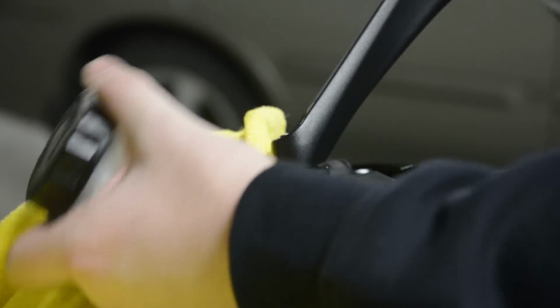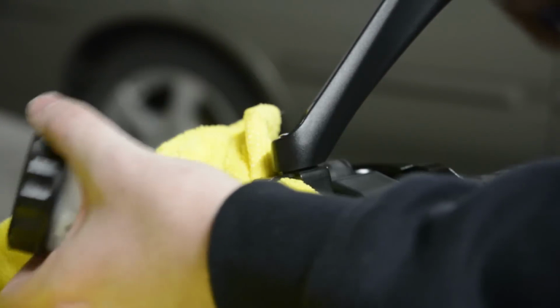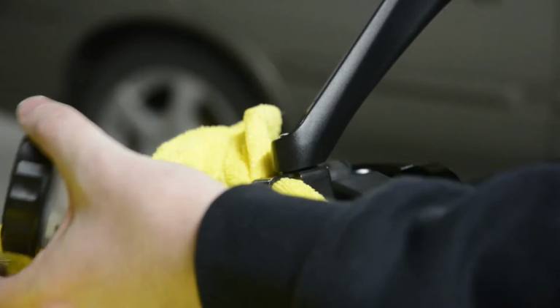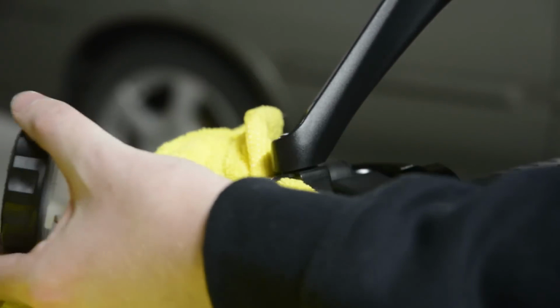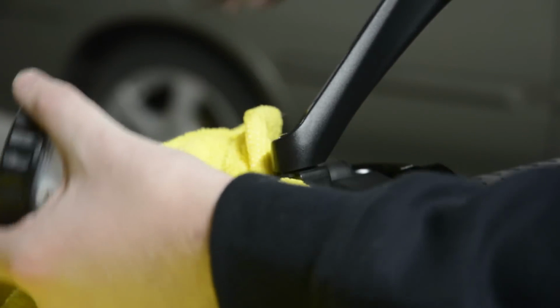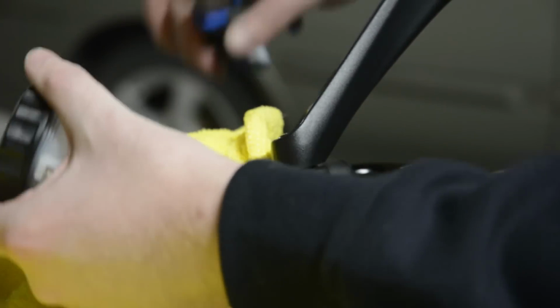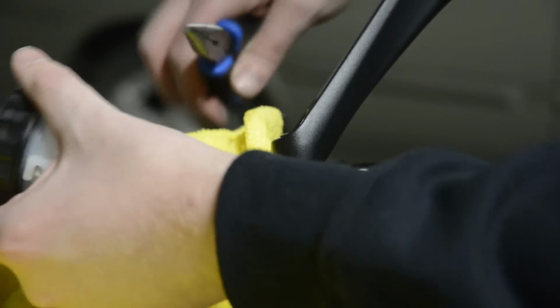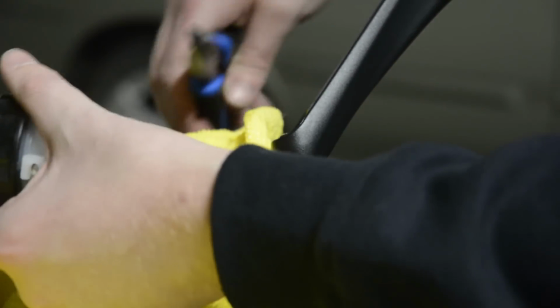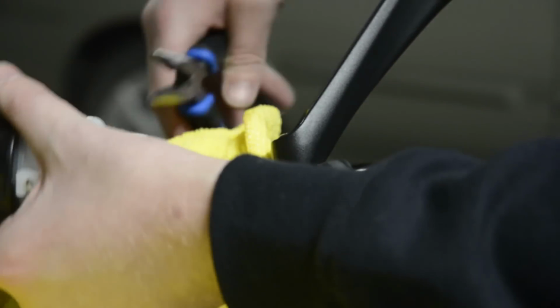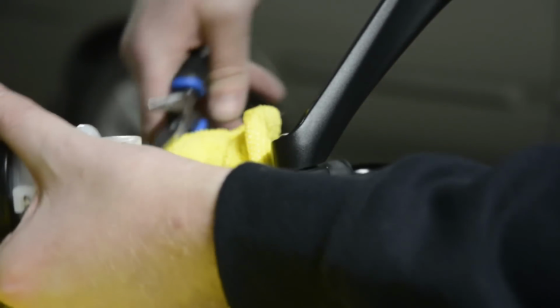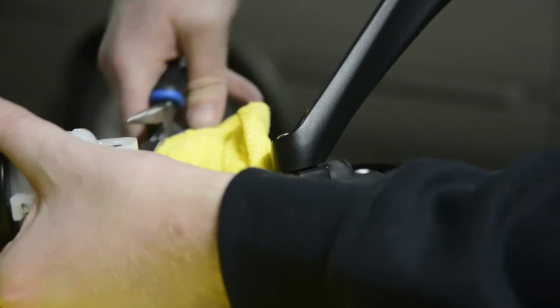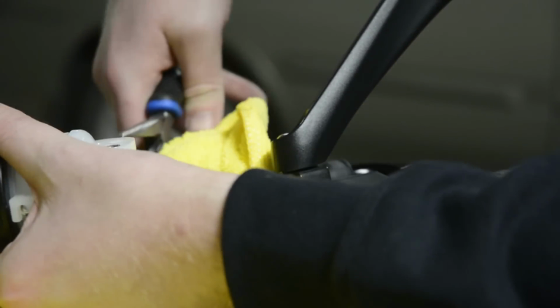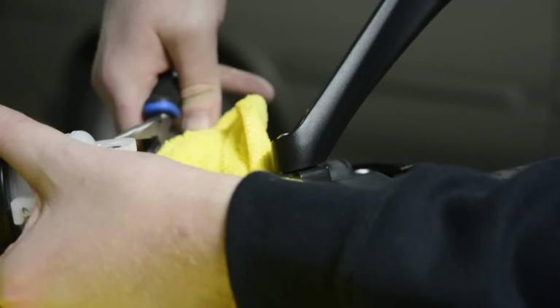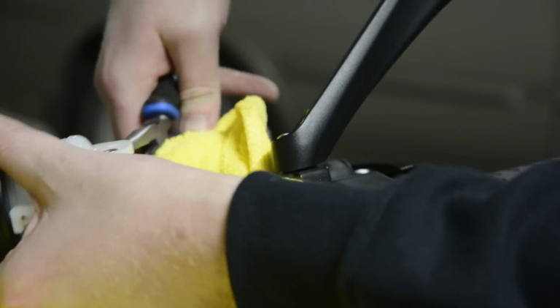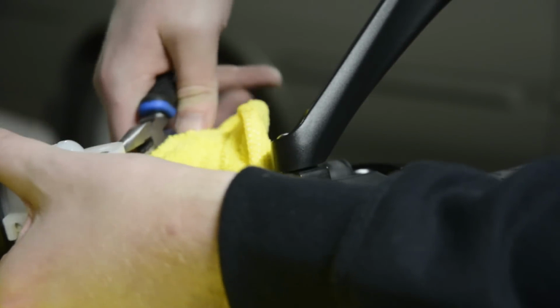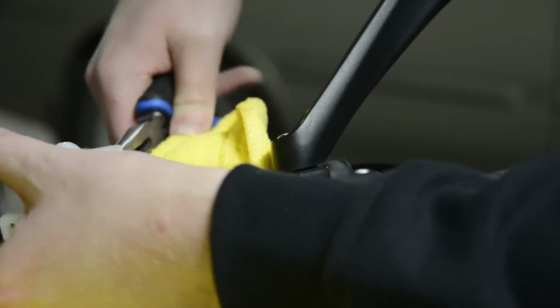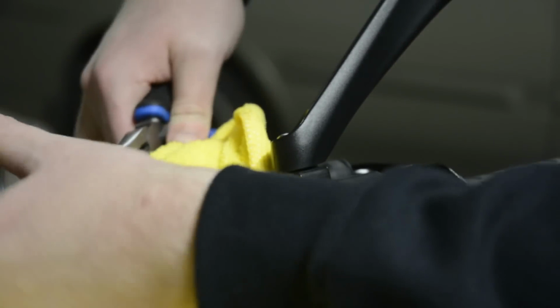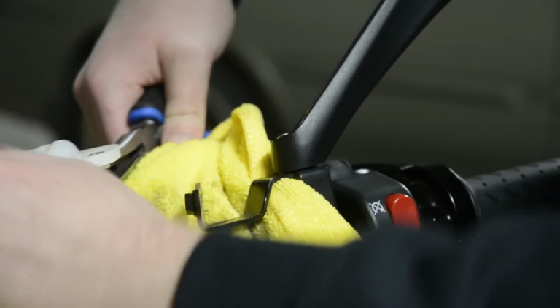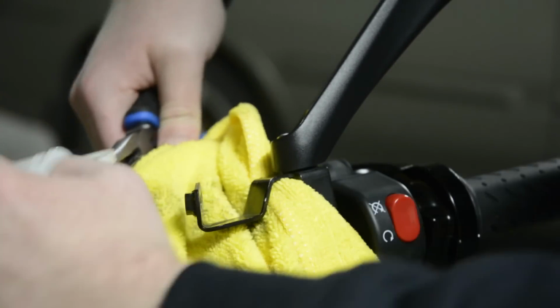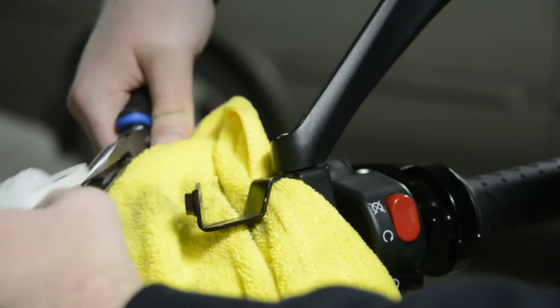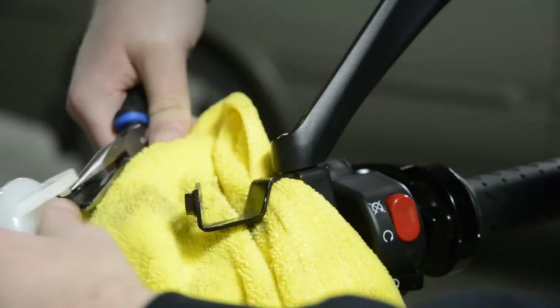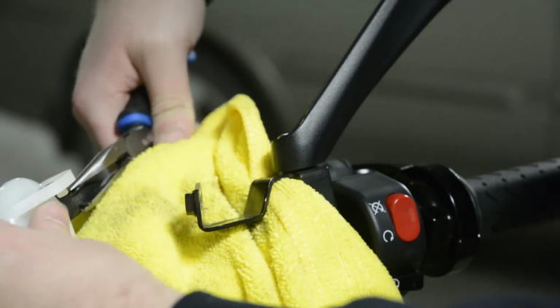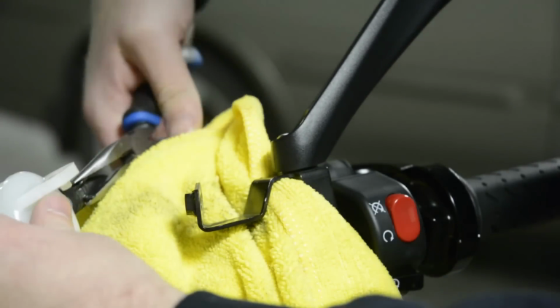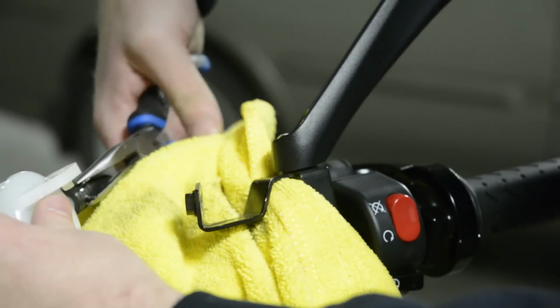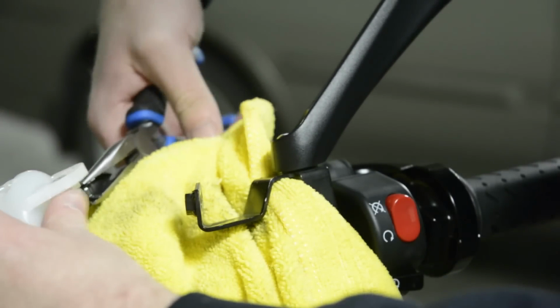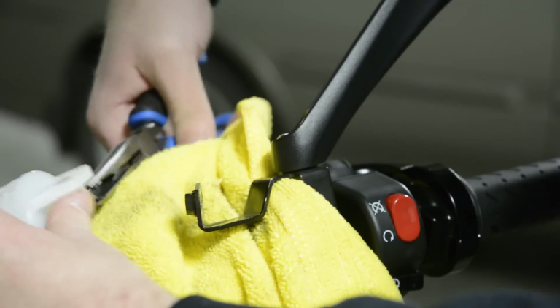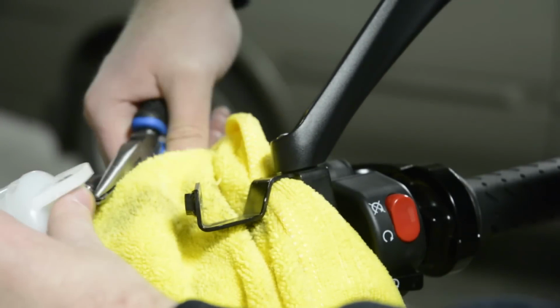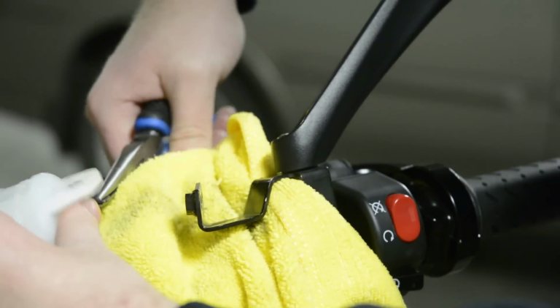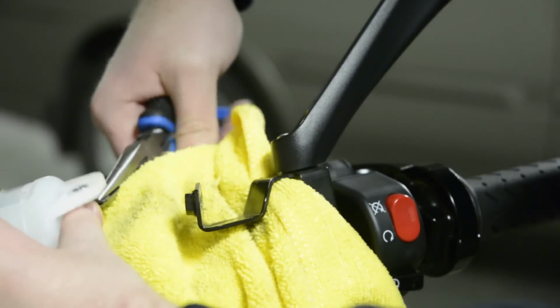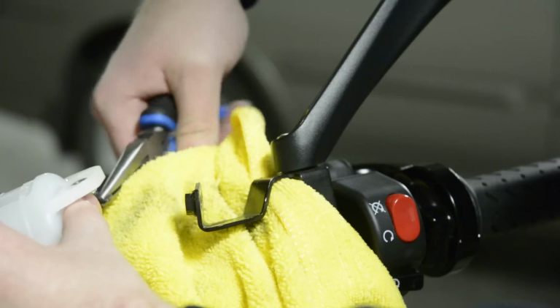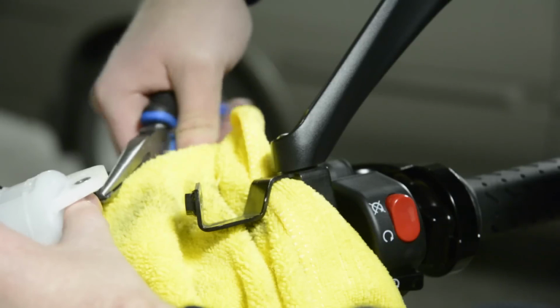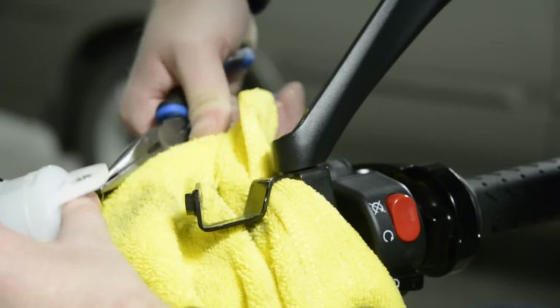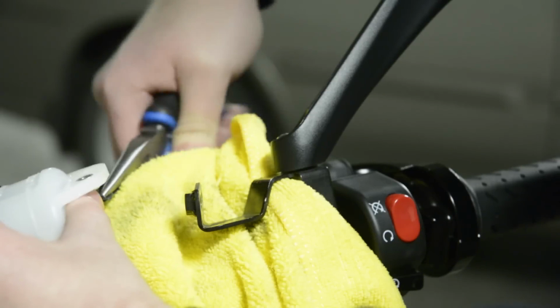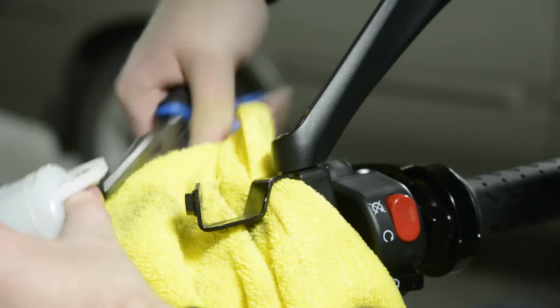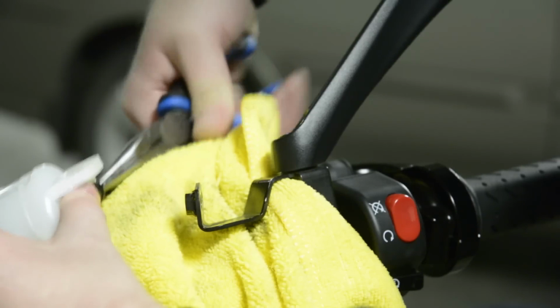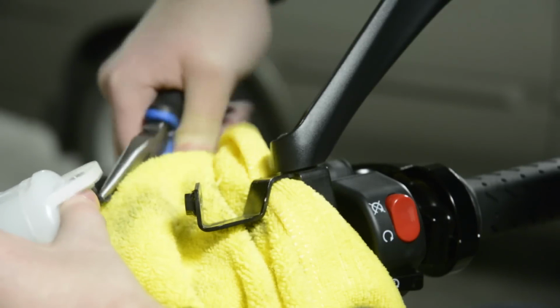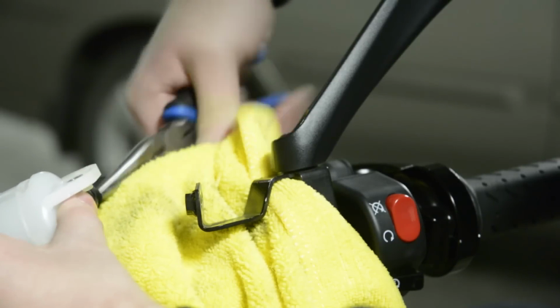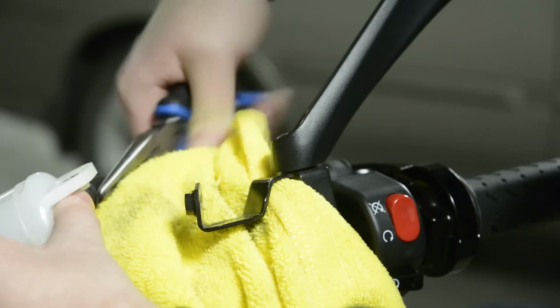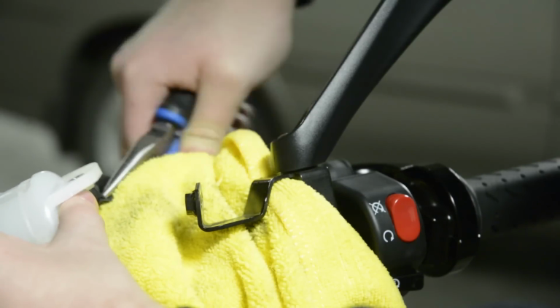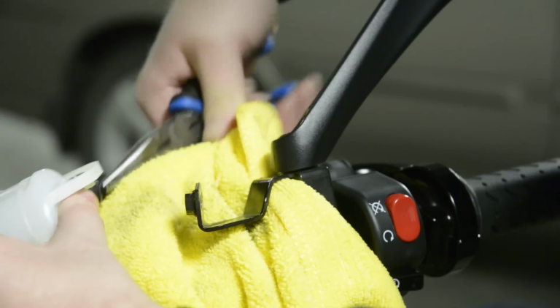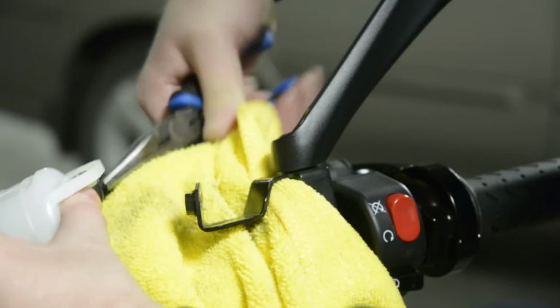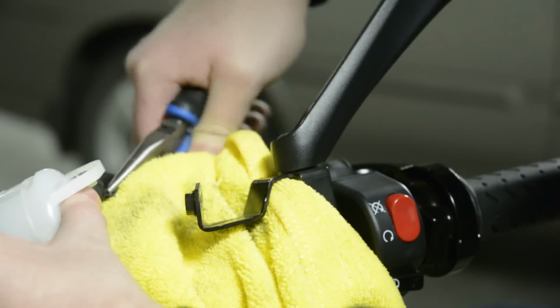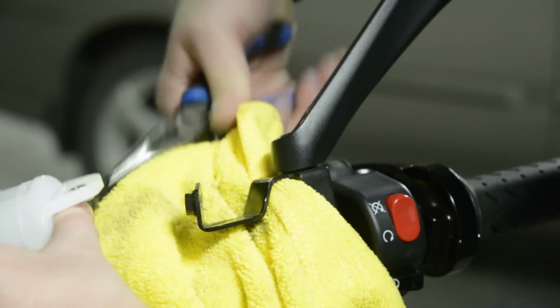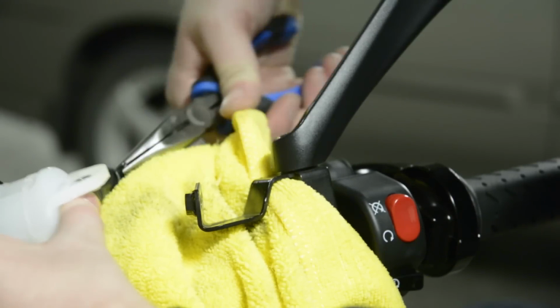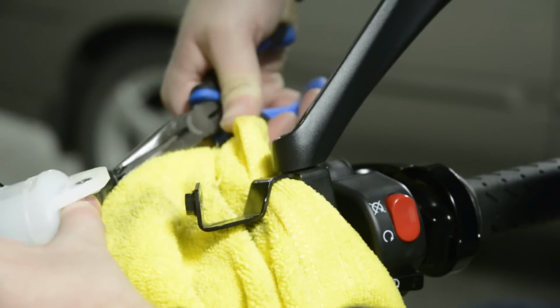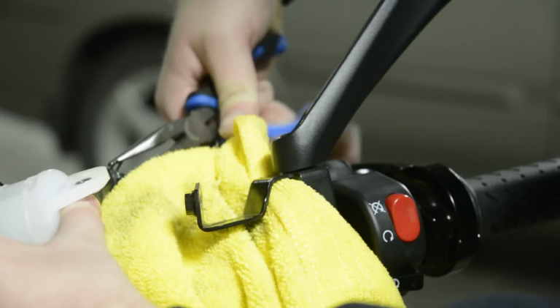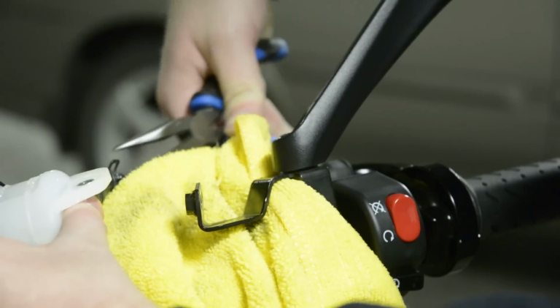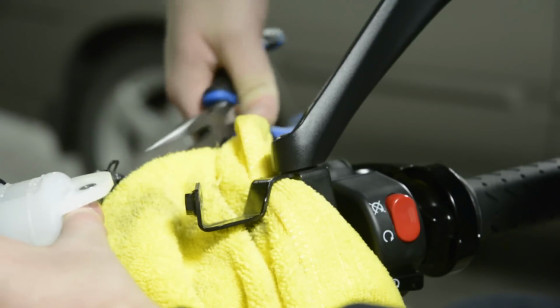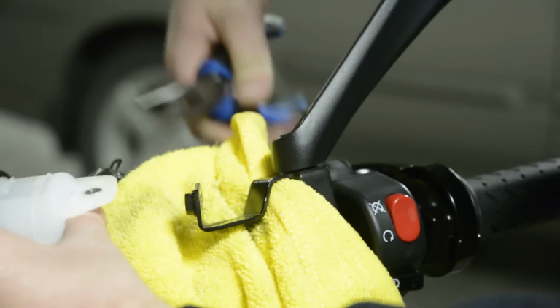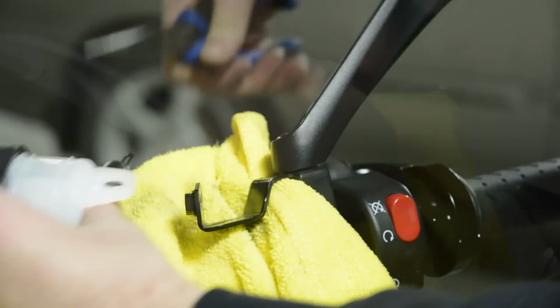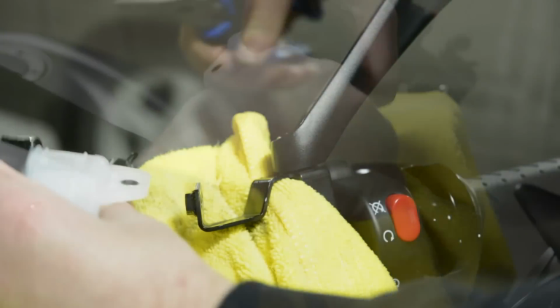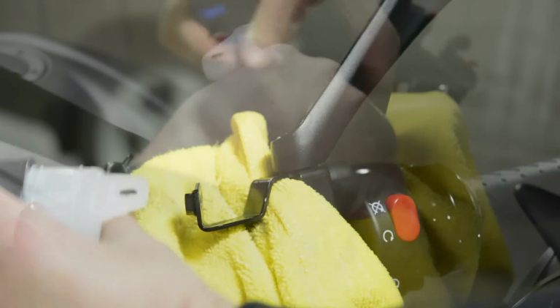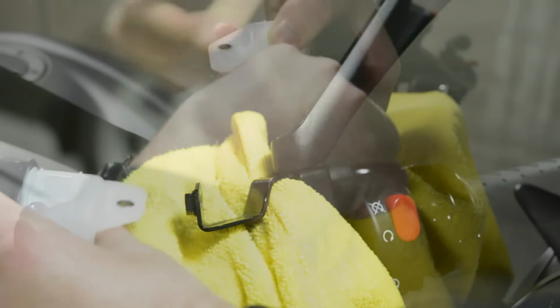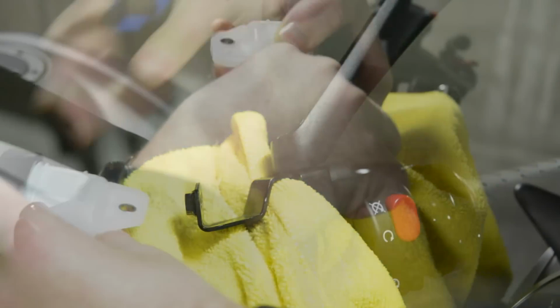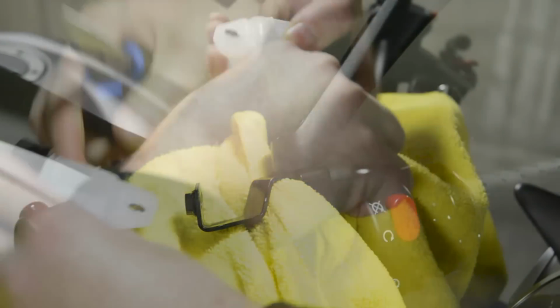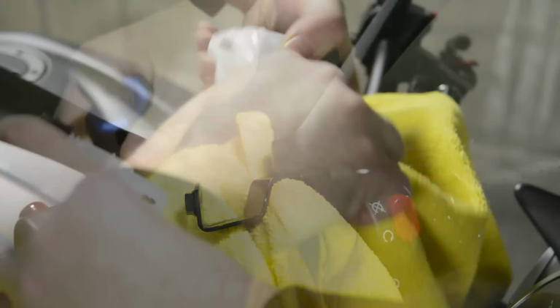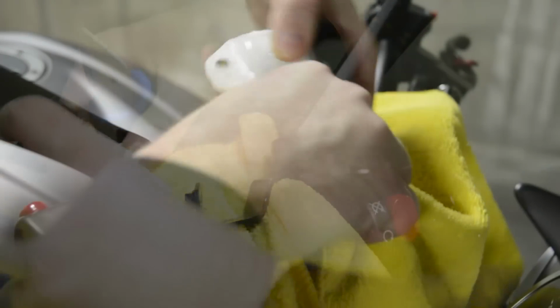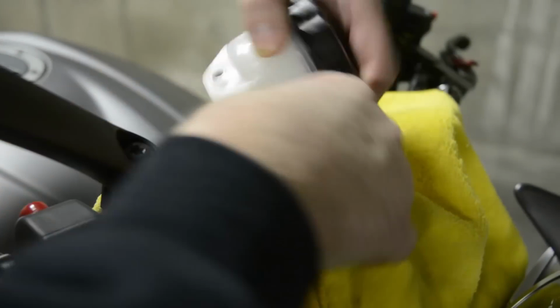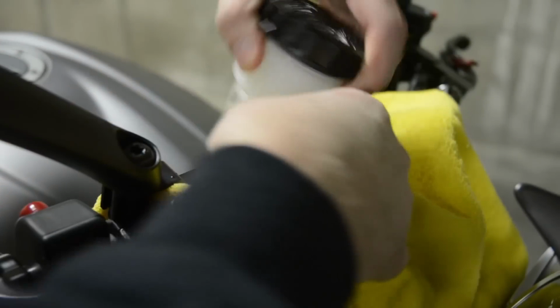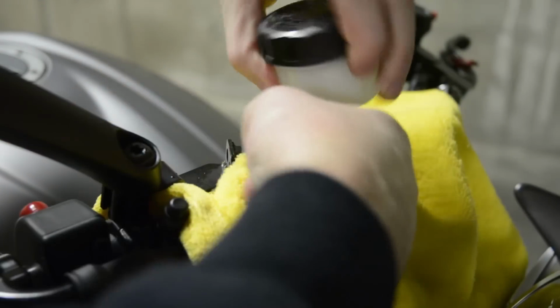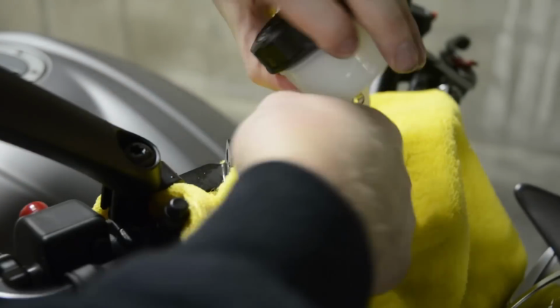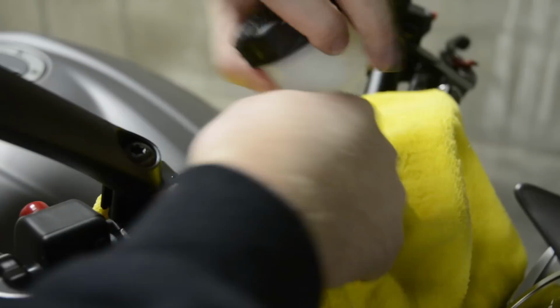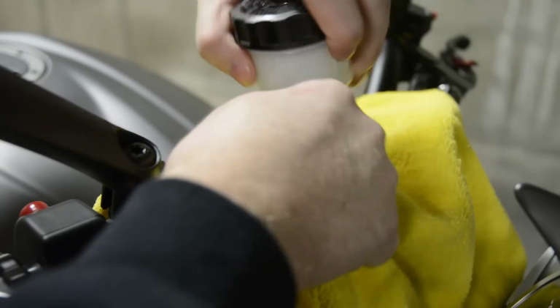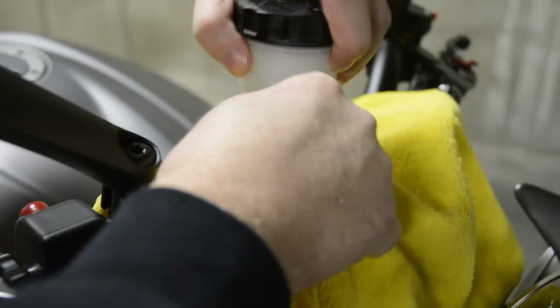Just like the rear reservoir, take the pliers and slide the clip down and wiggle the hose free from the reservoir. Be careful not to spill any more brake fluid.